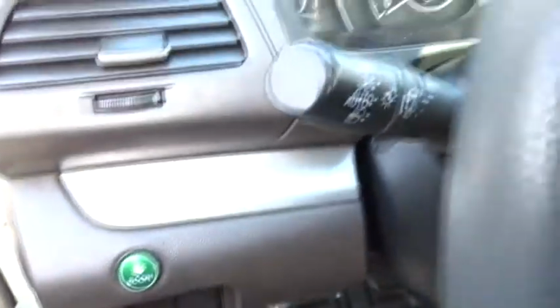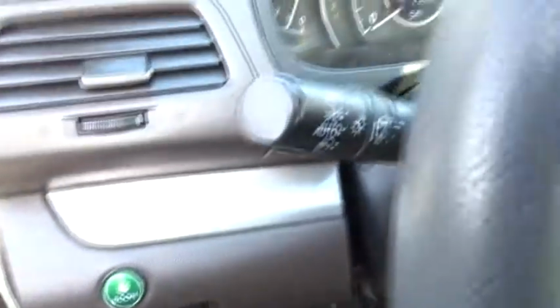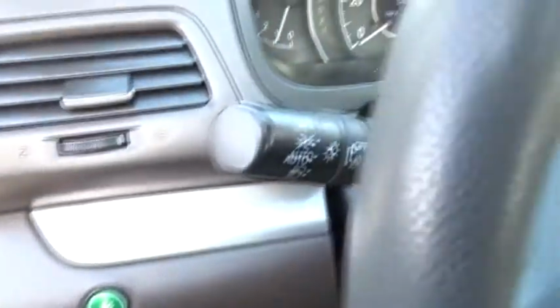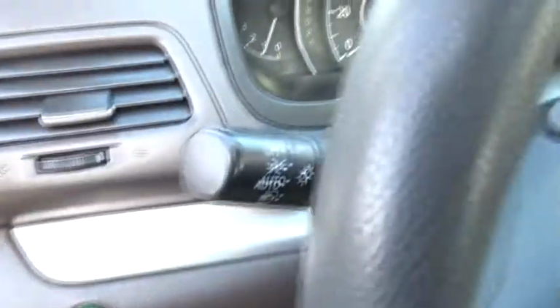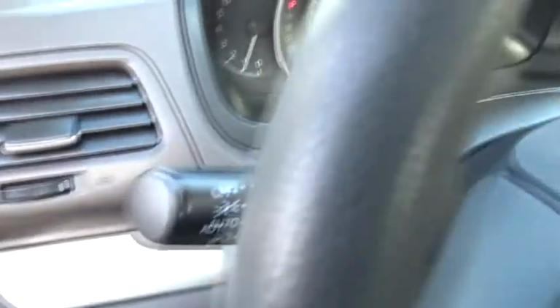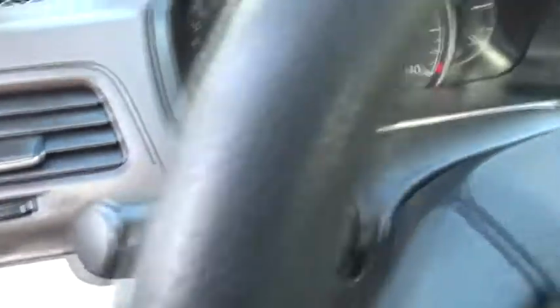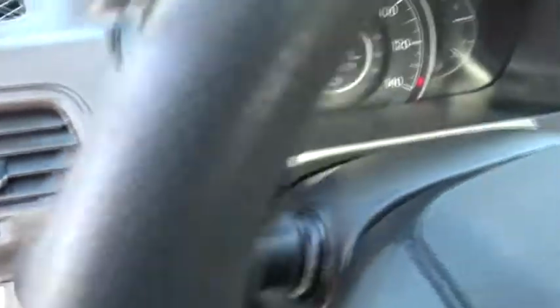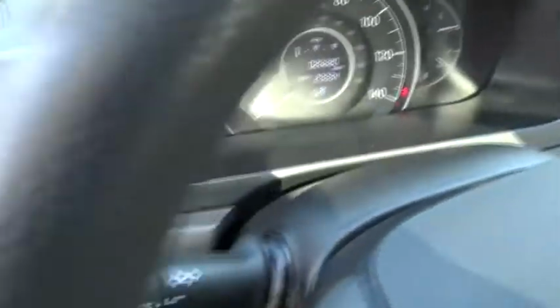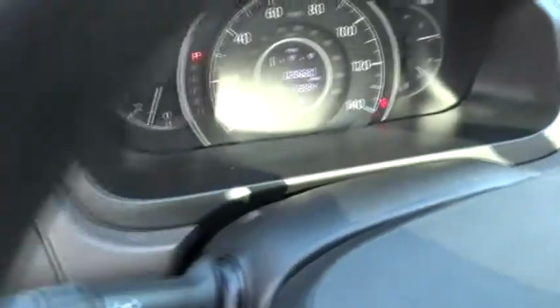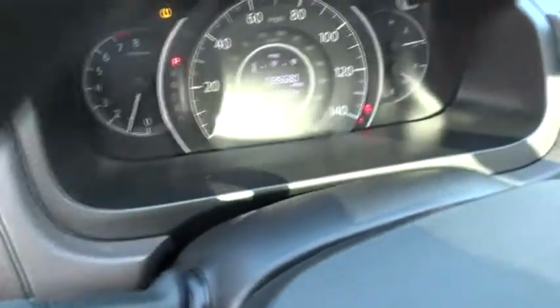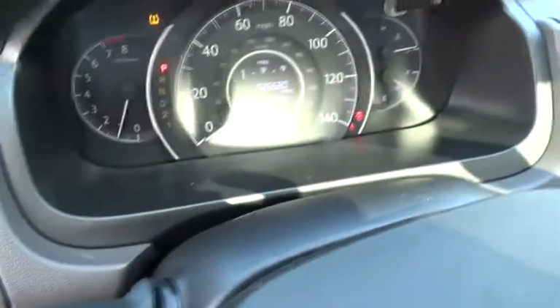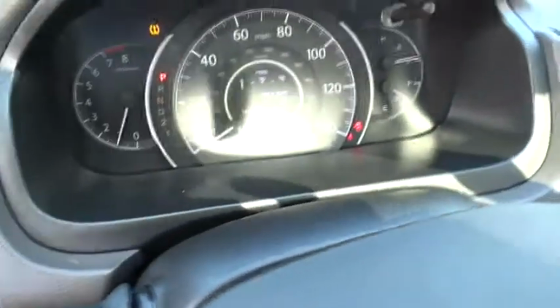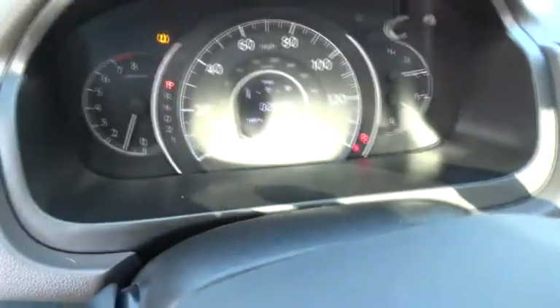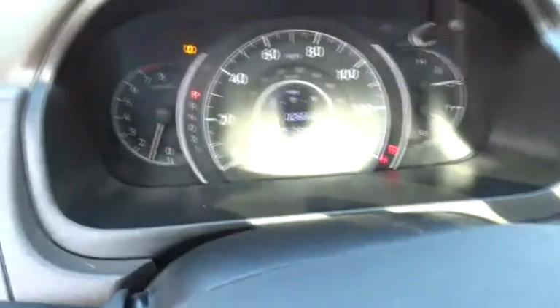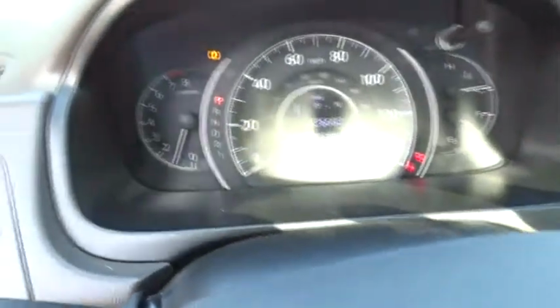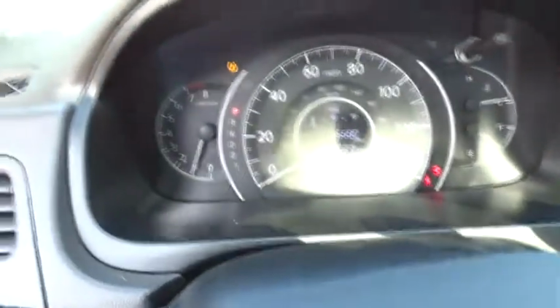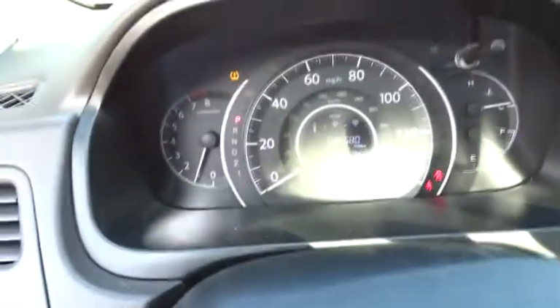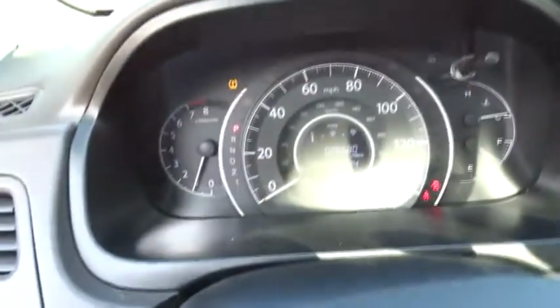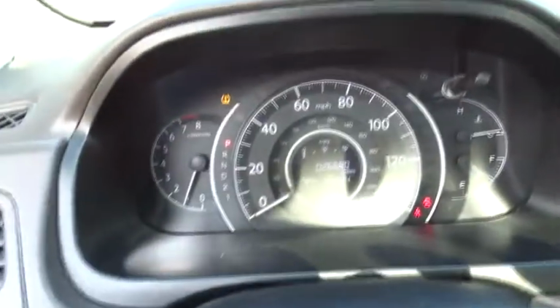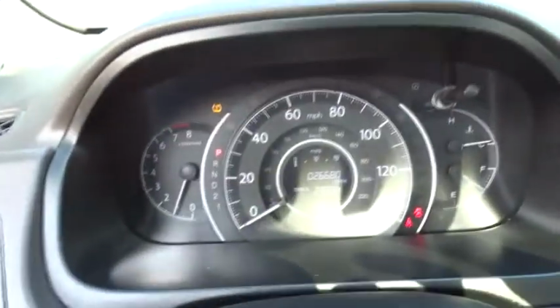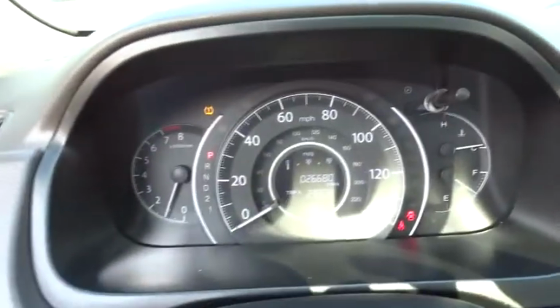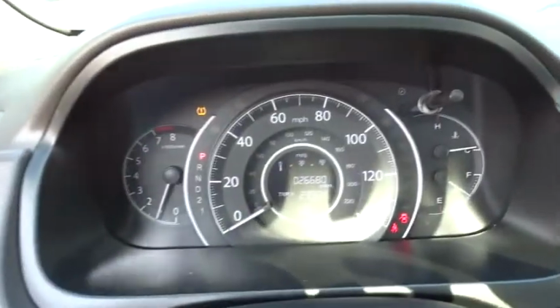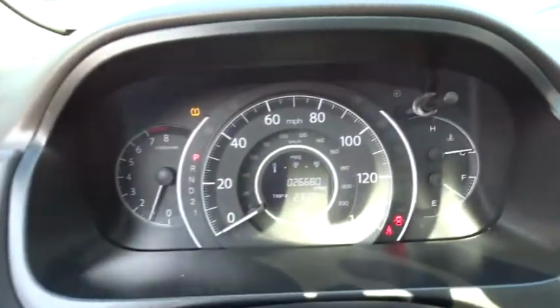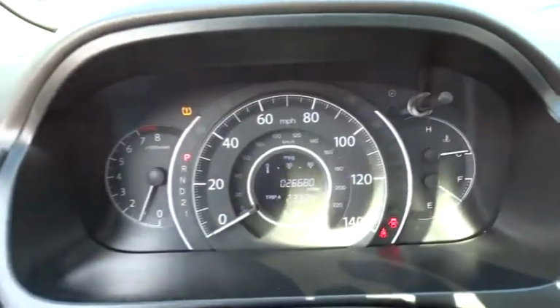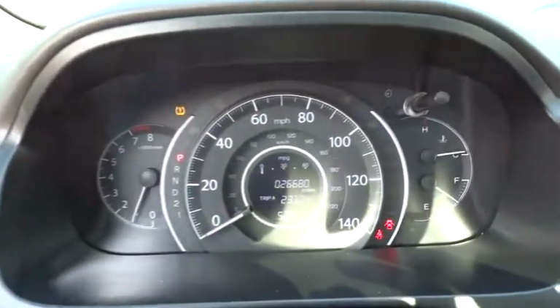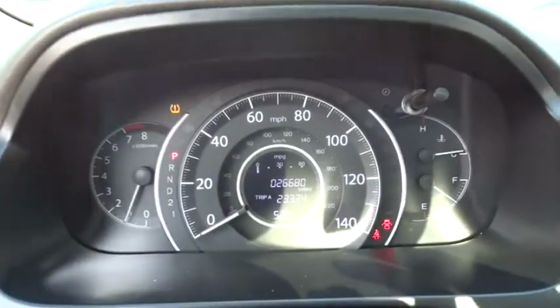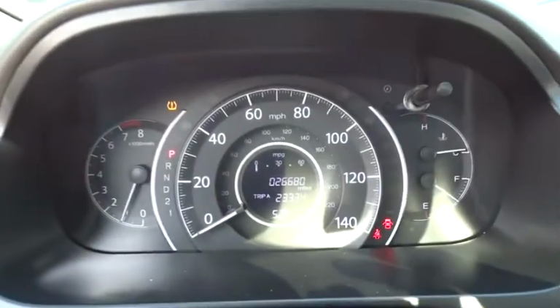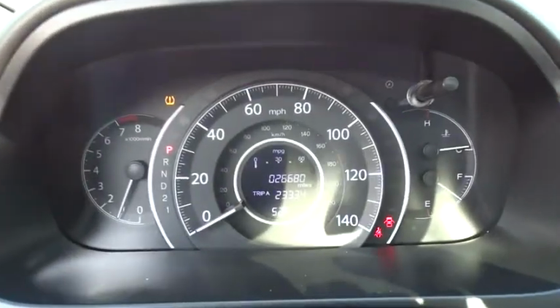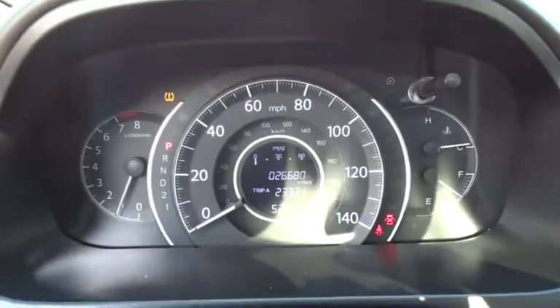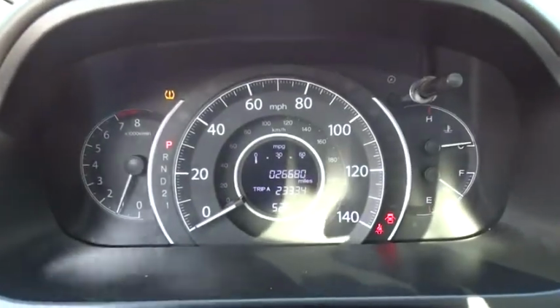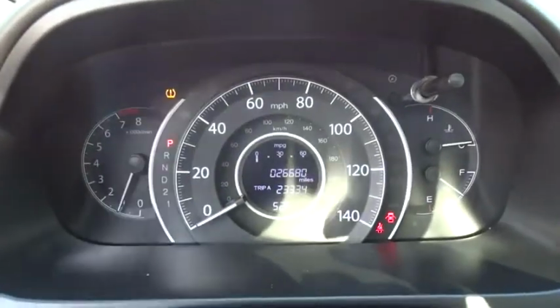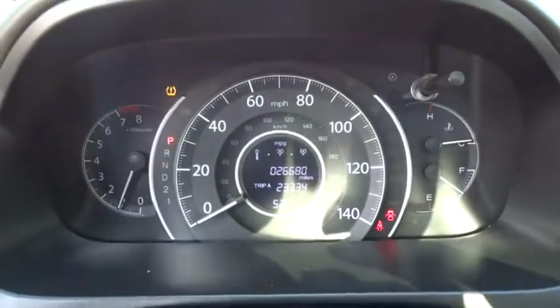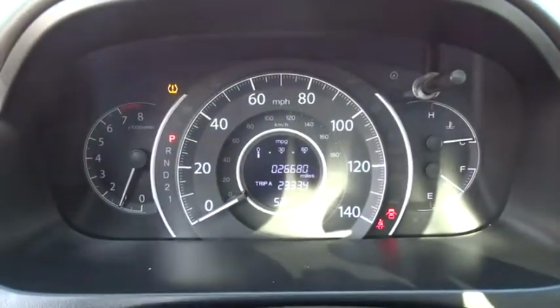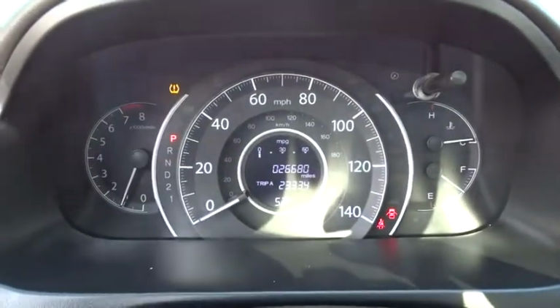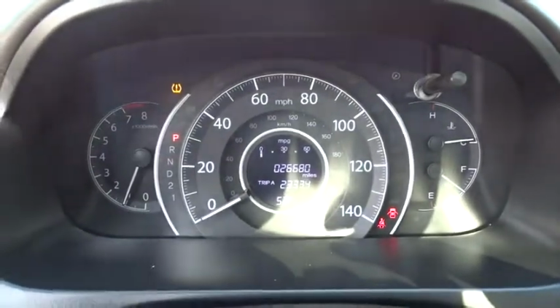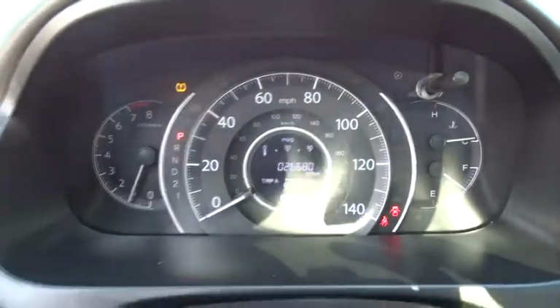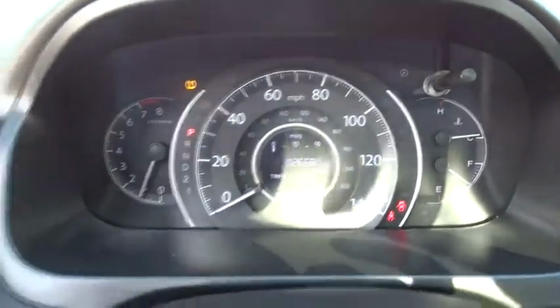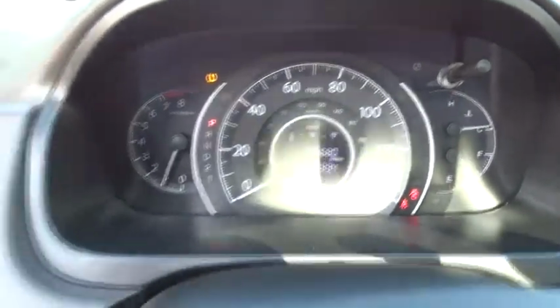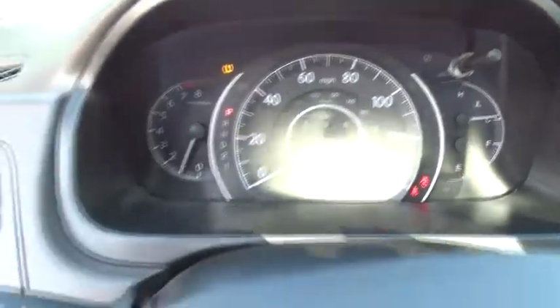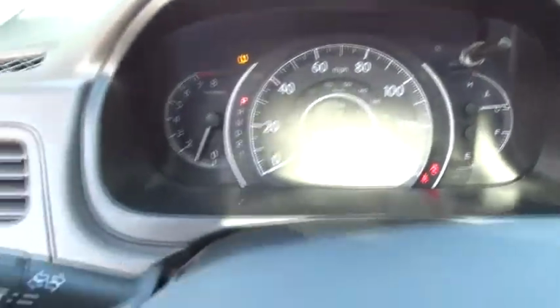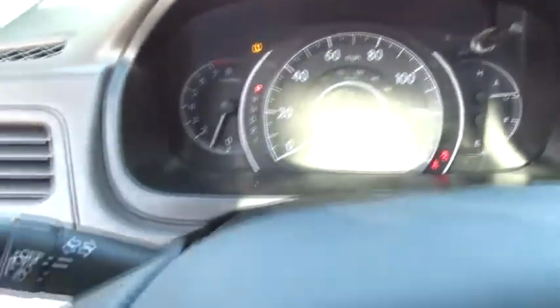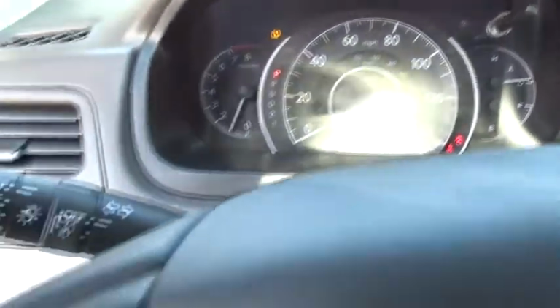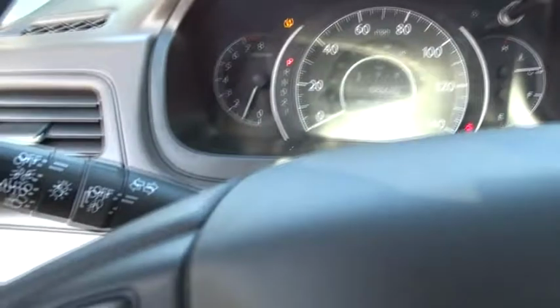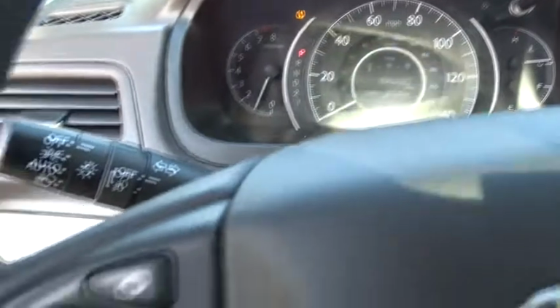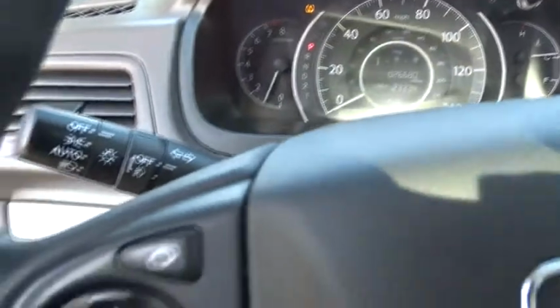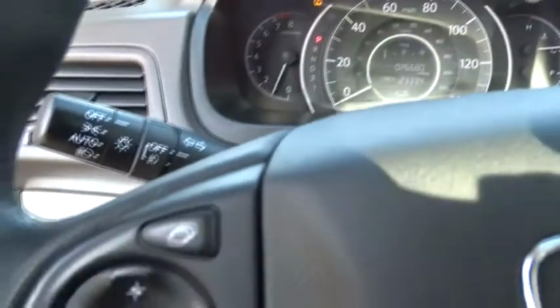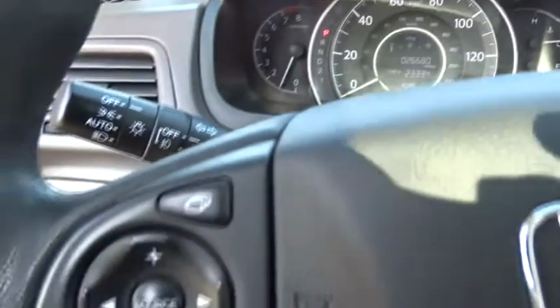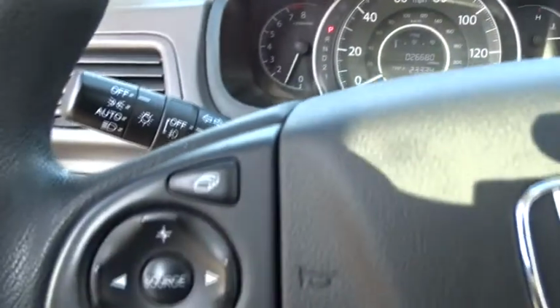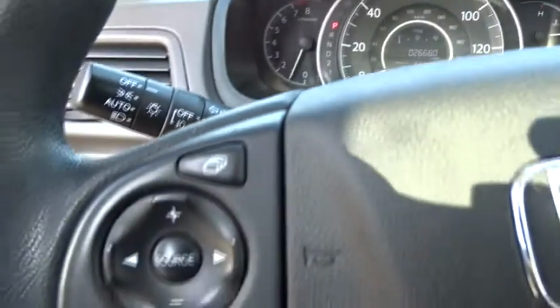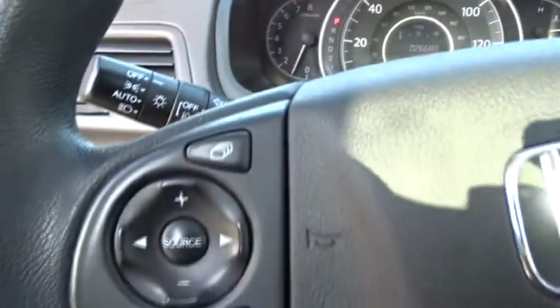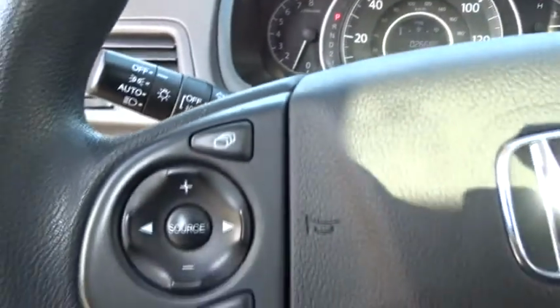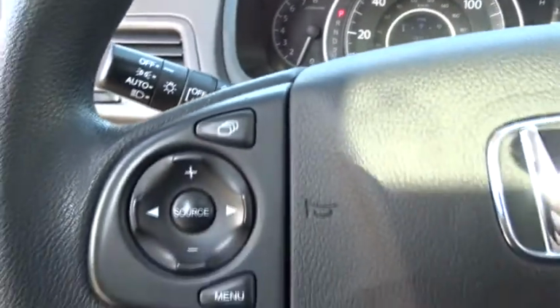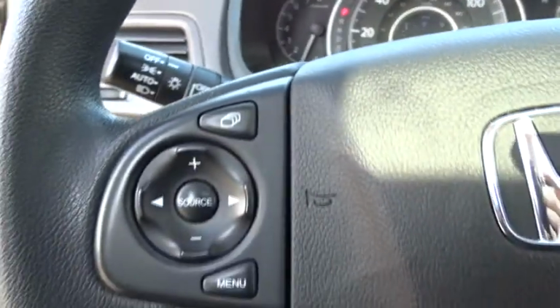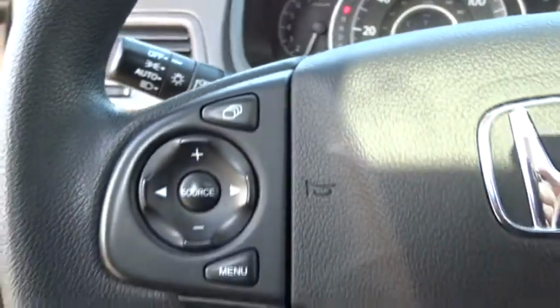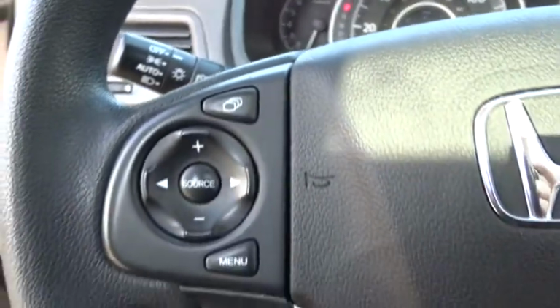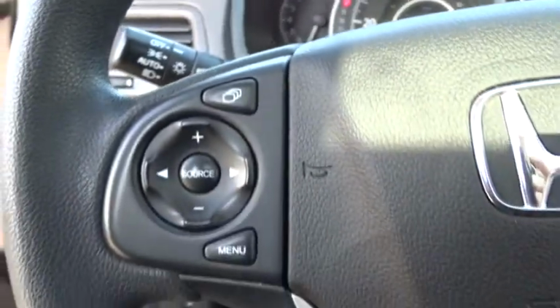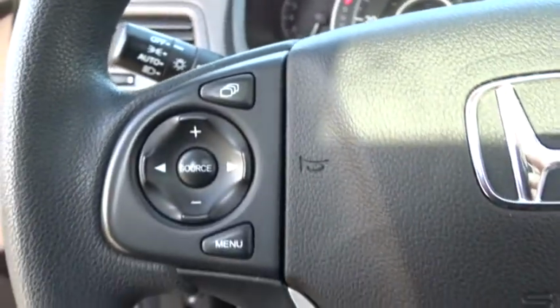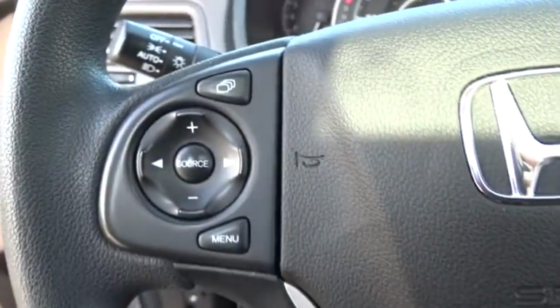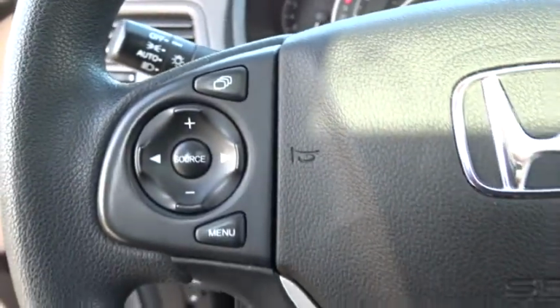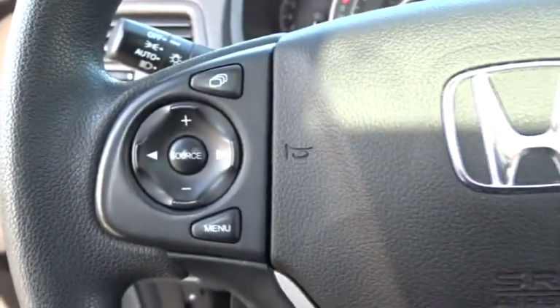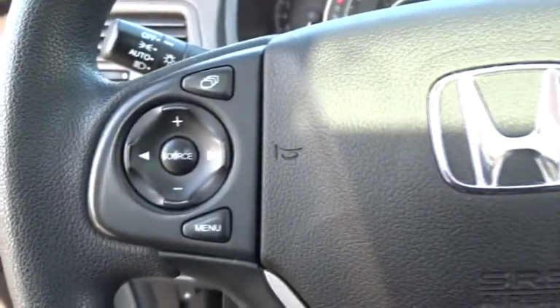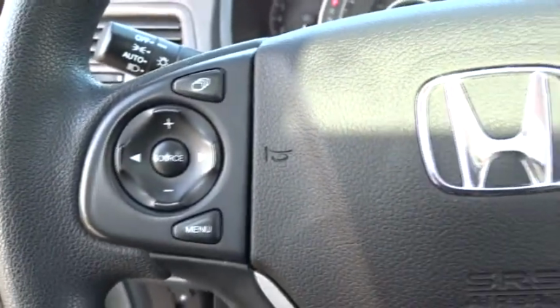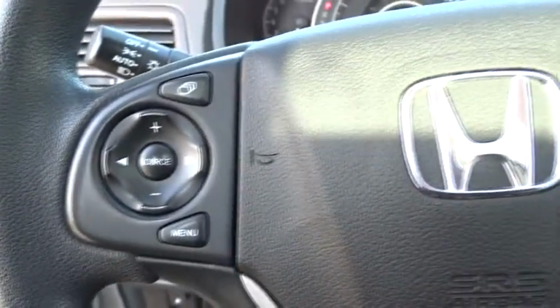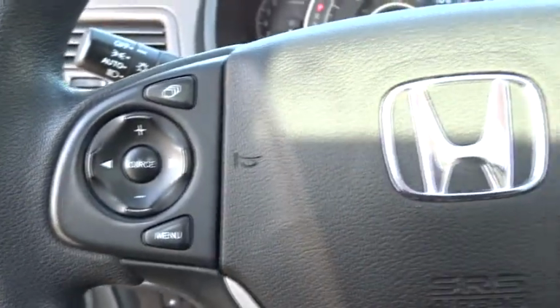Floor mats, AM-FM stereo radio, rear defrost, power door locks, fog lamps, MP3 player.